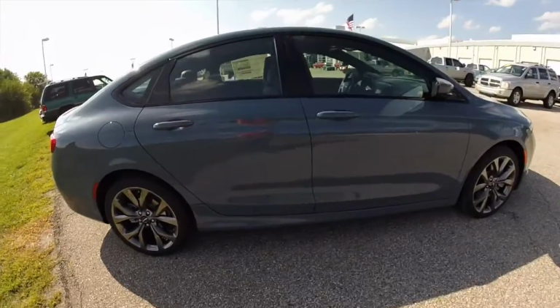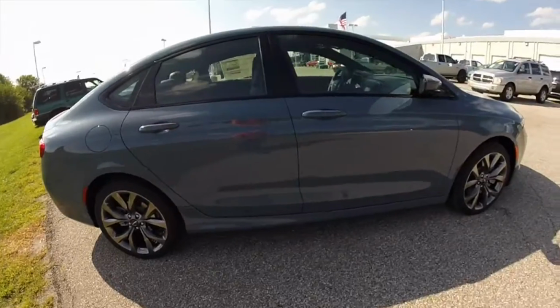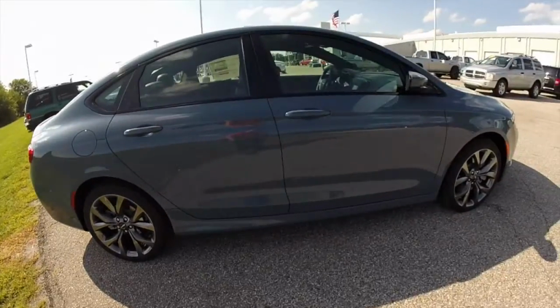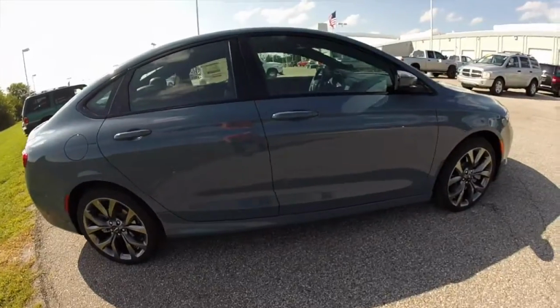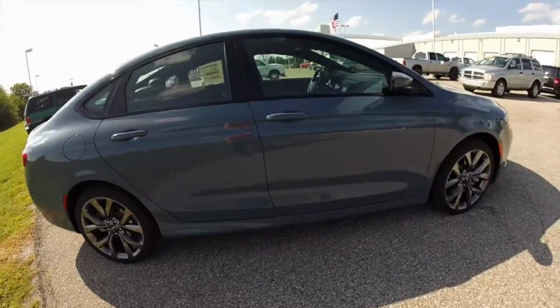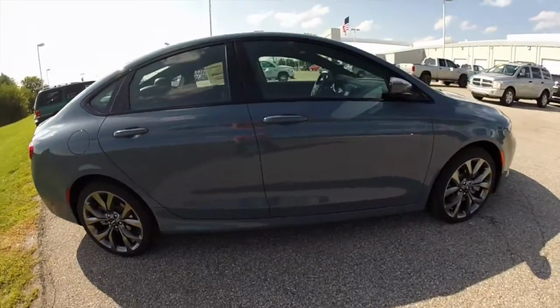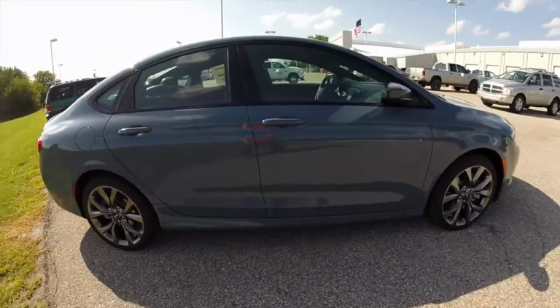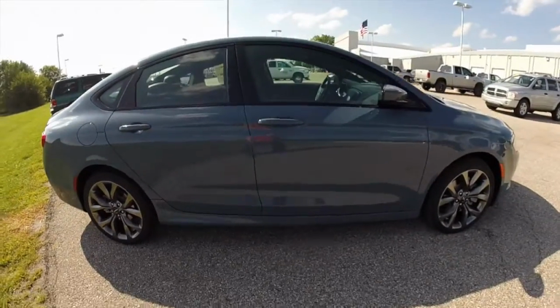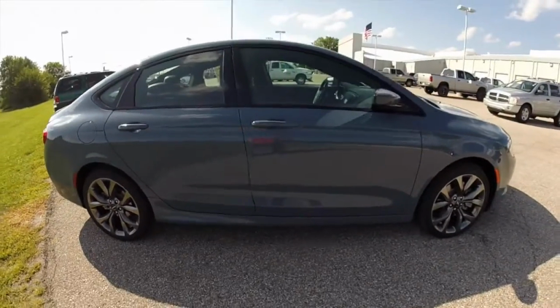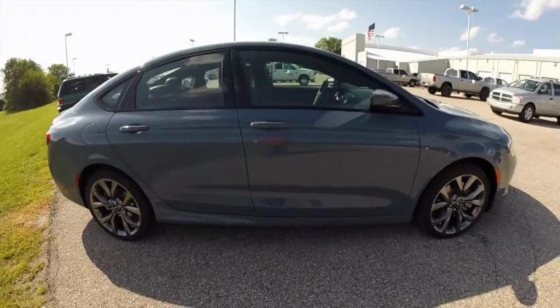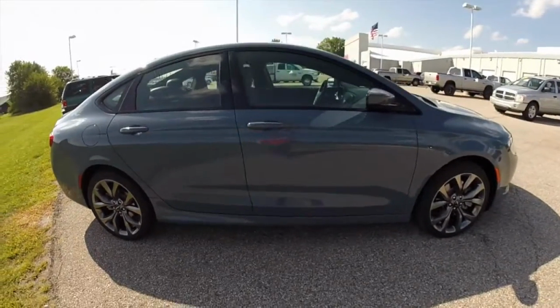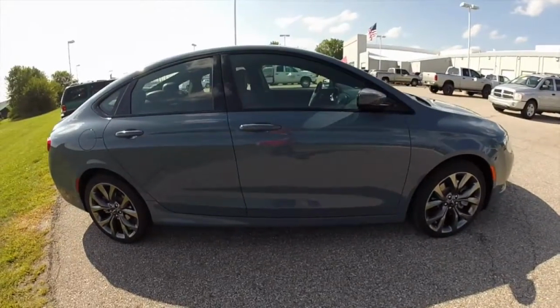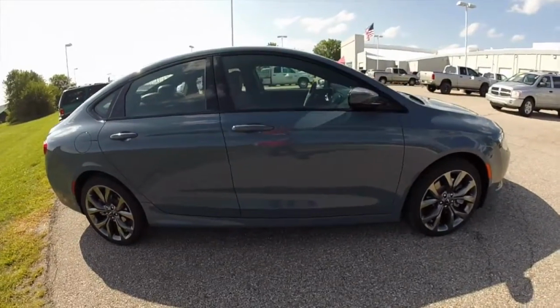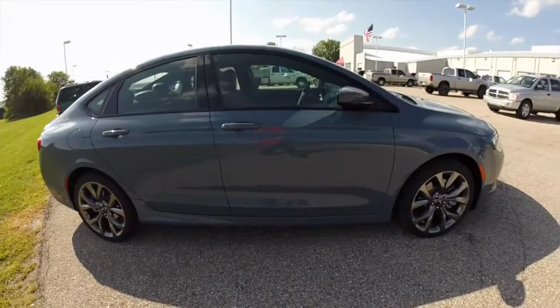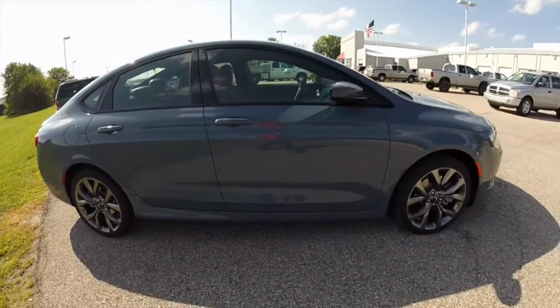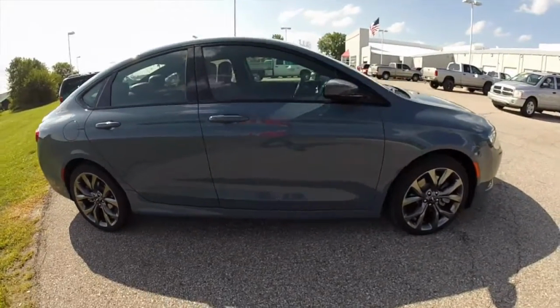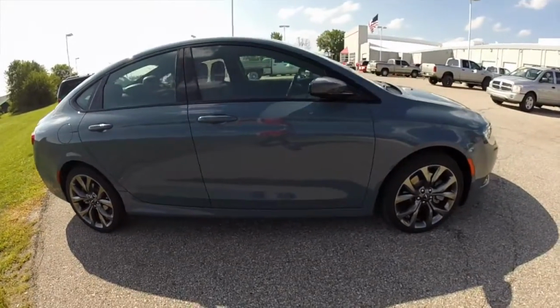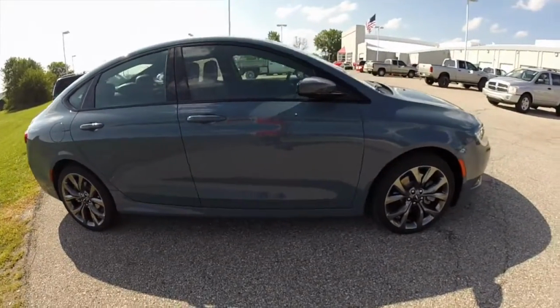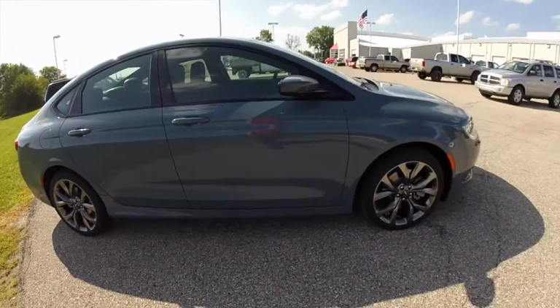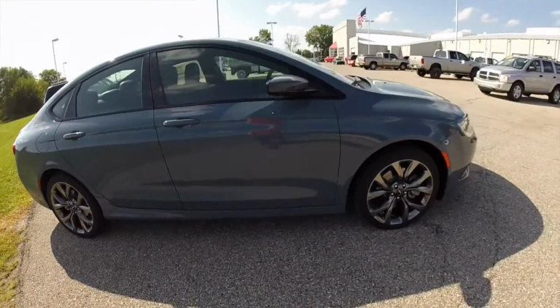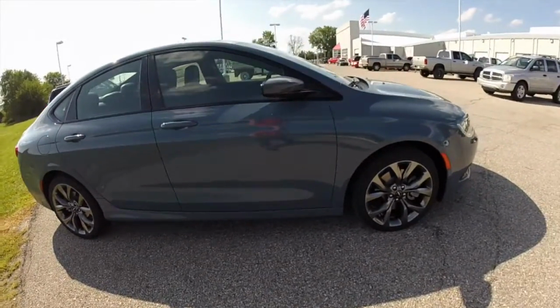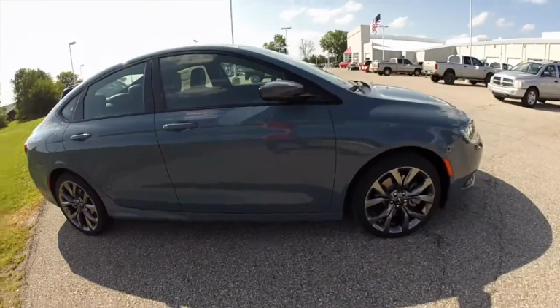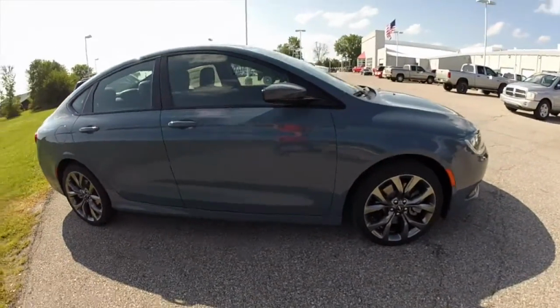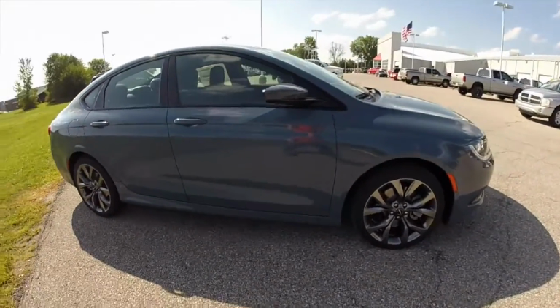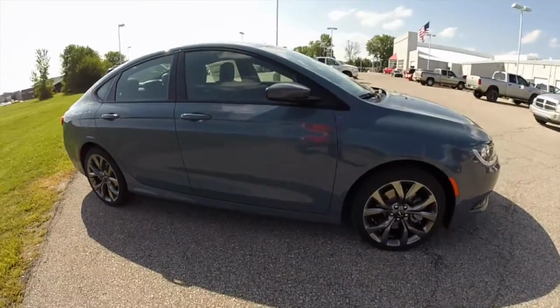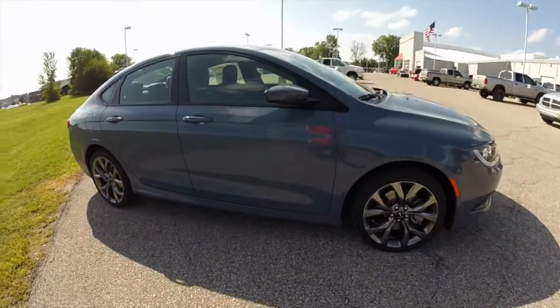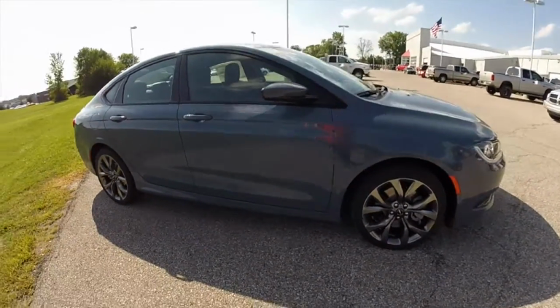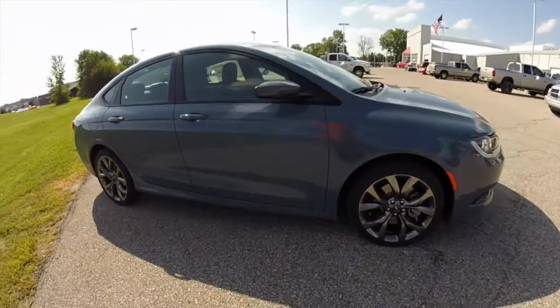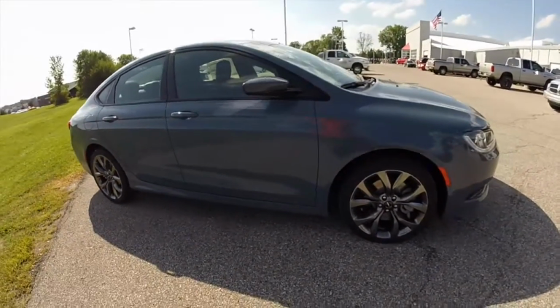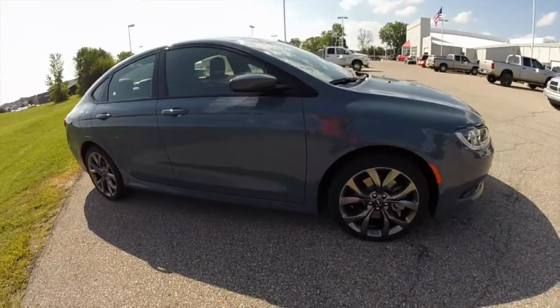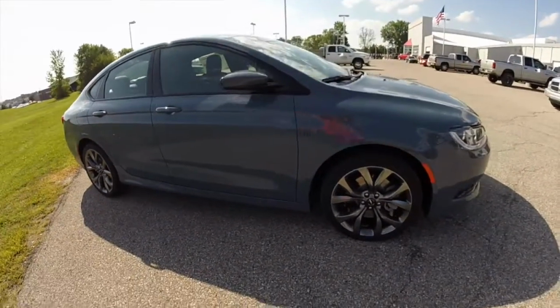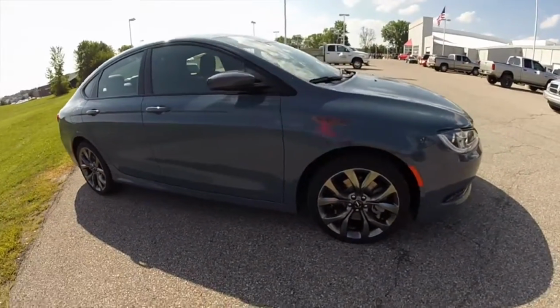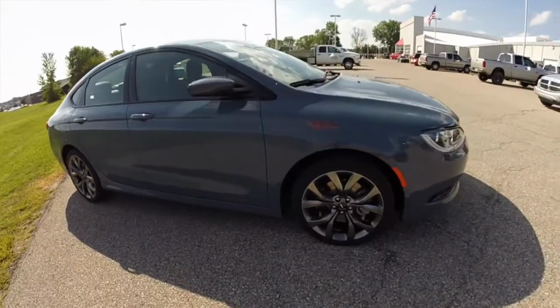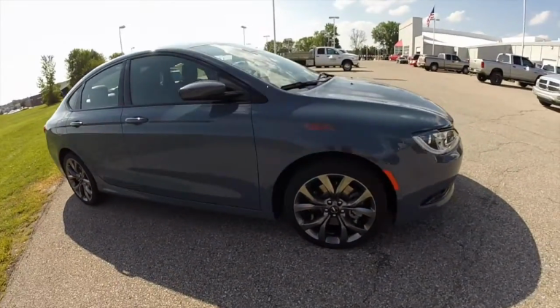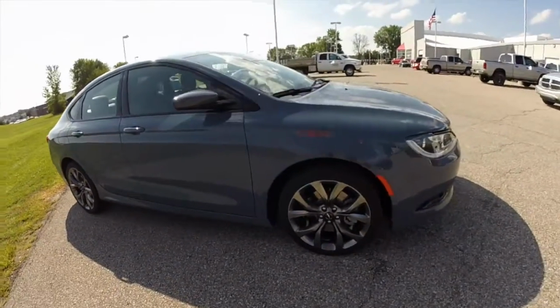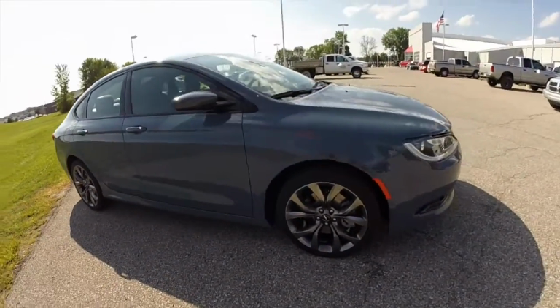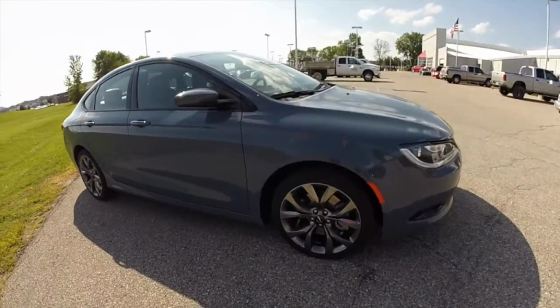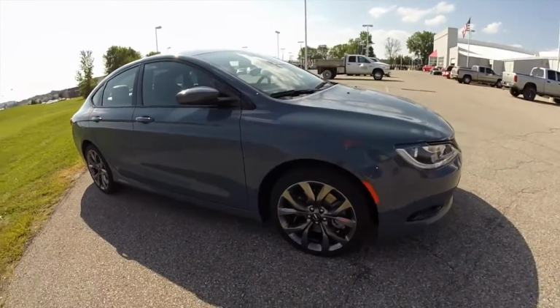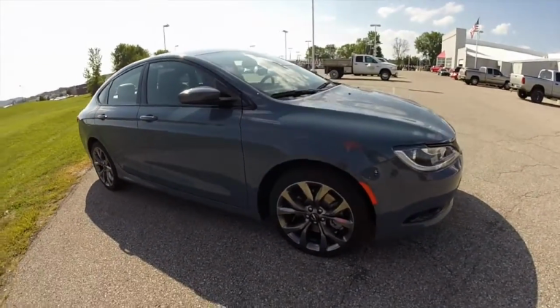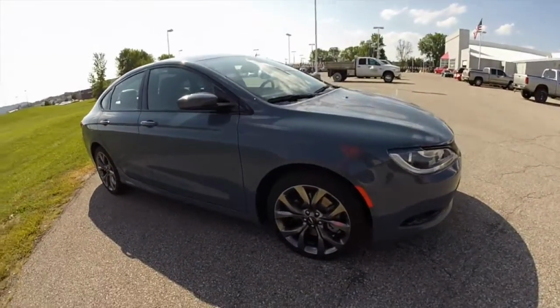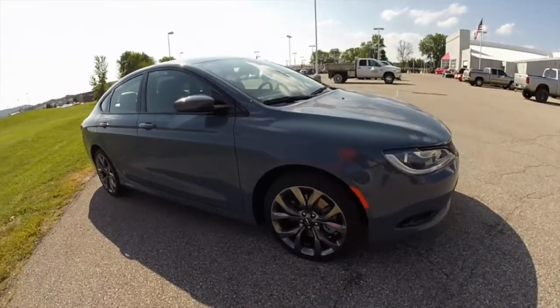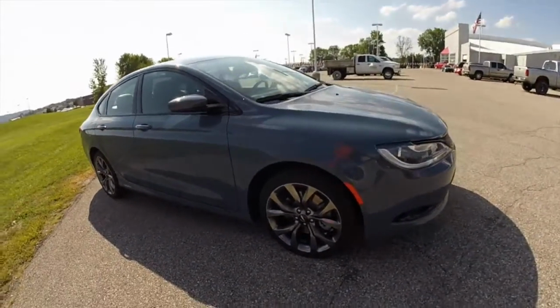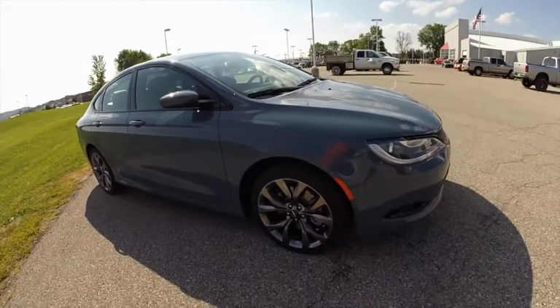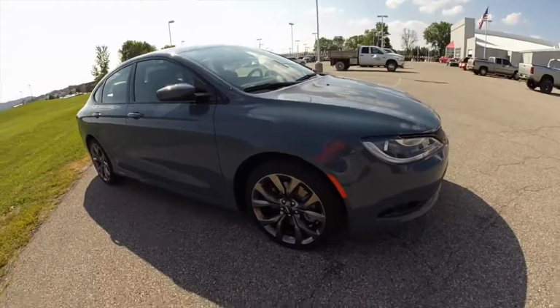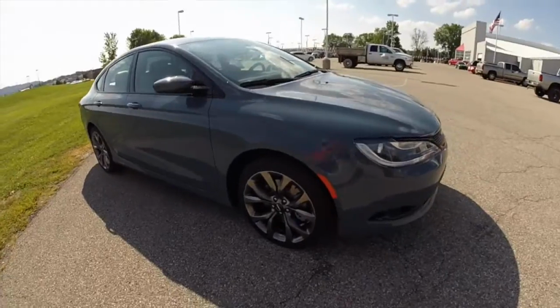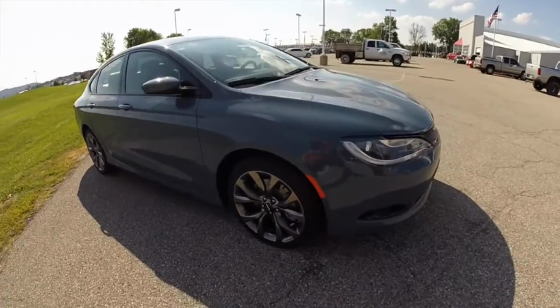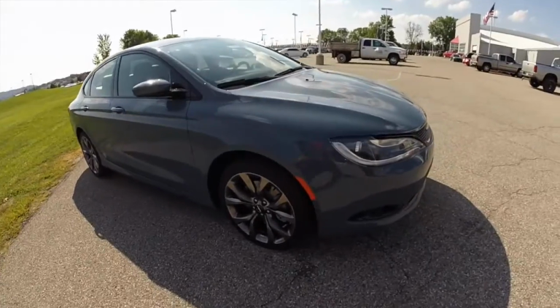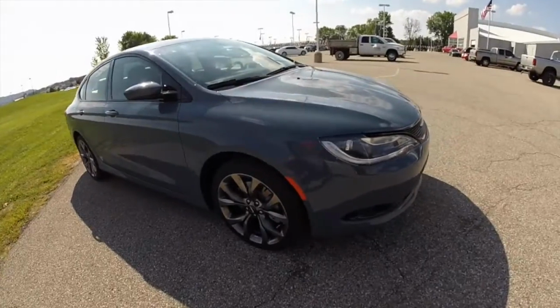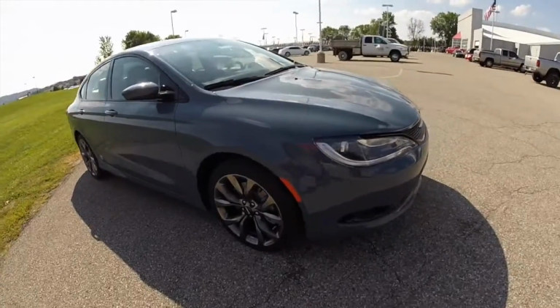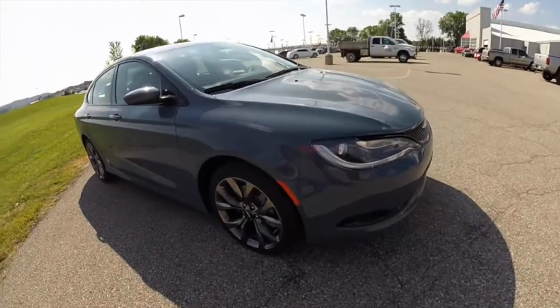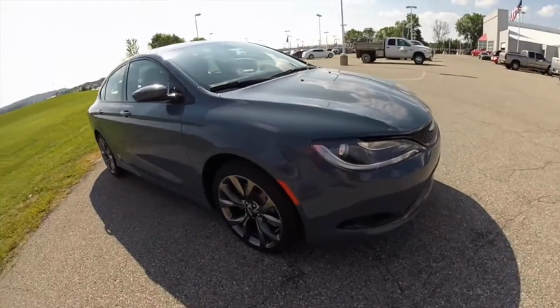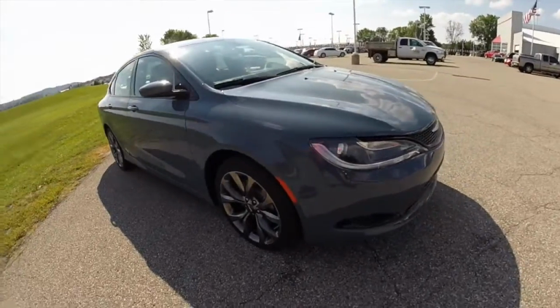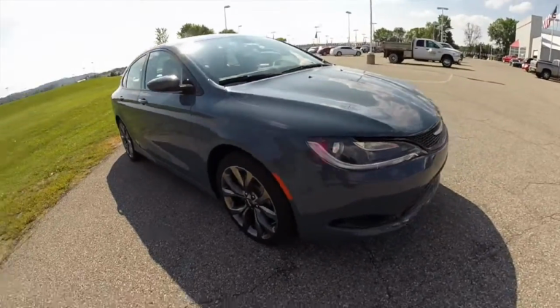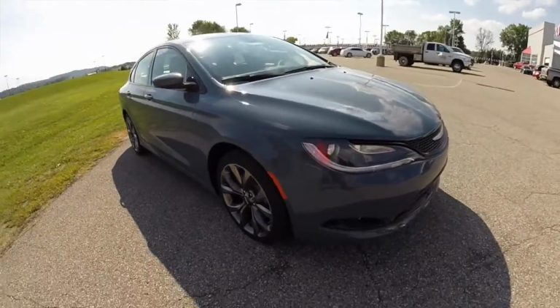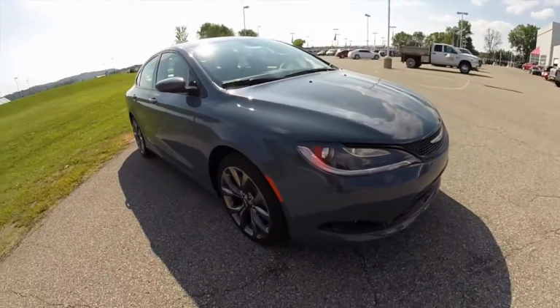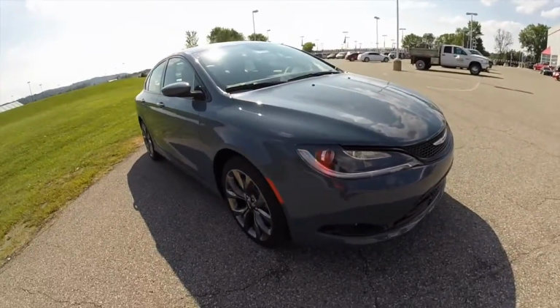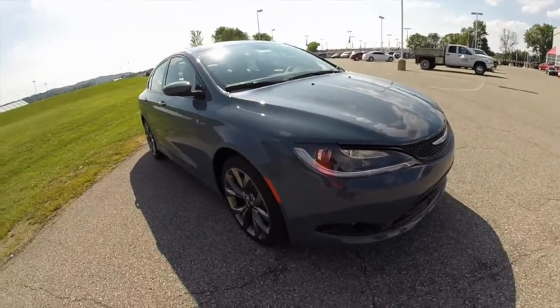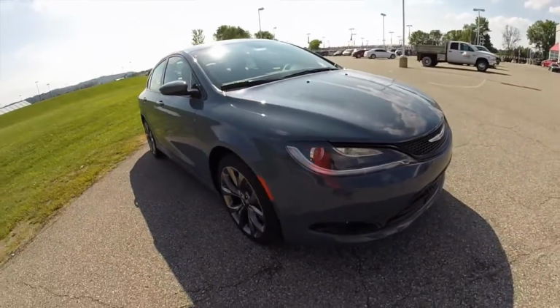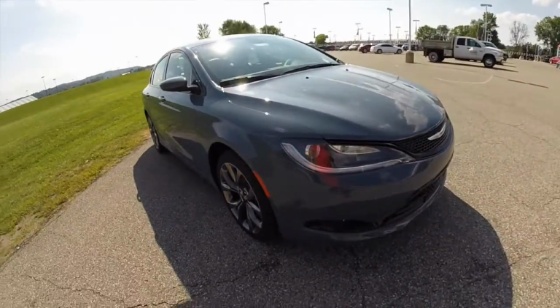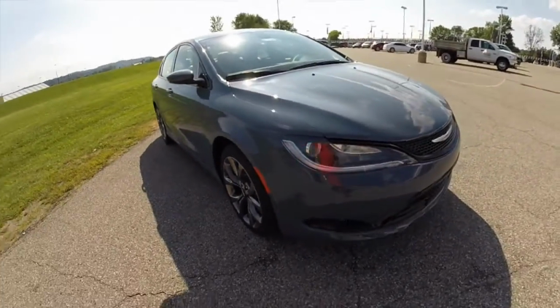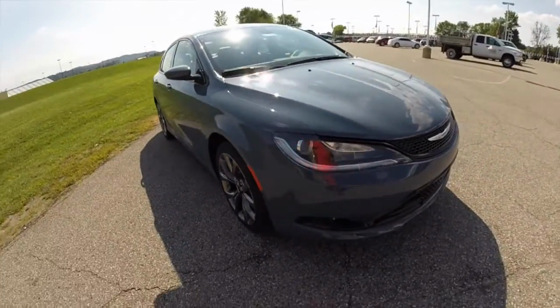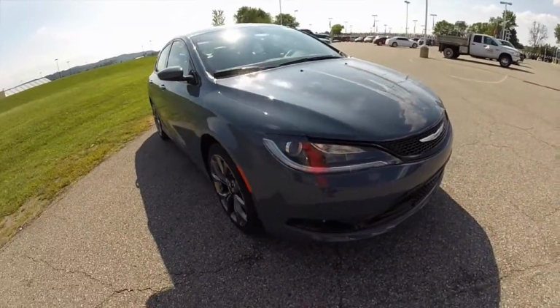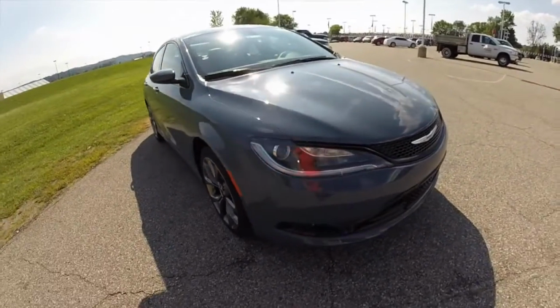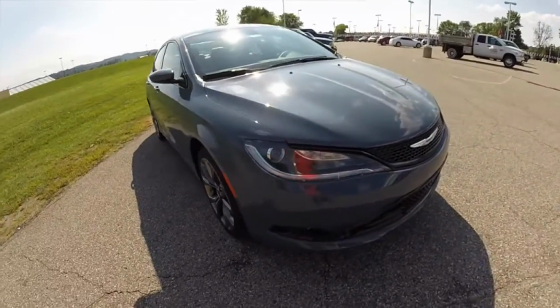This vehicle does have 19-inch hyper black aluminum wheels, LED running lights, and fog lamps.